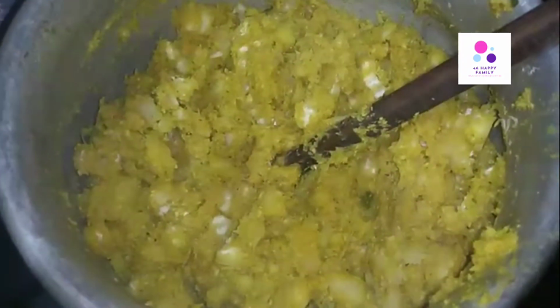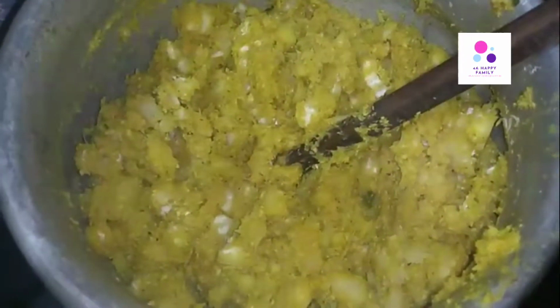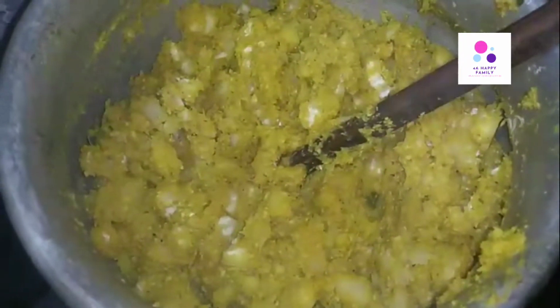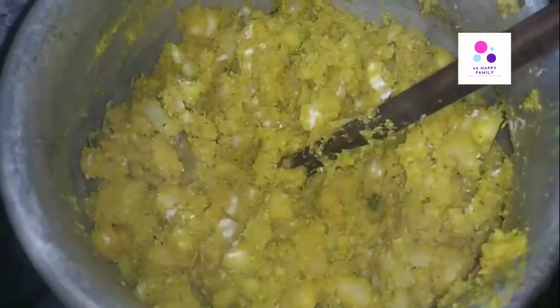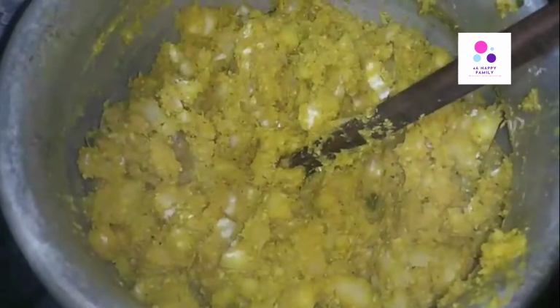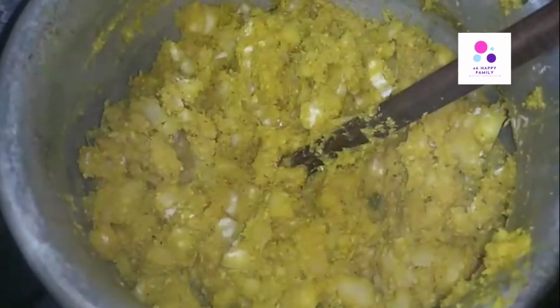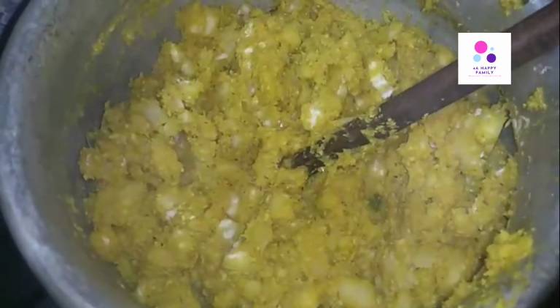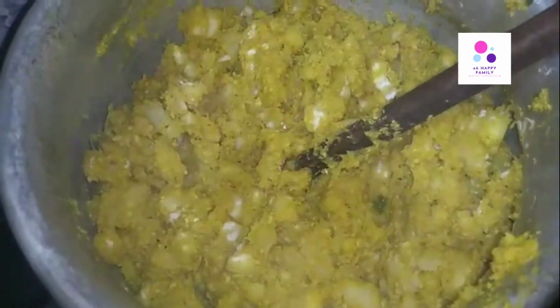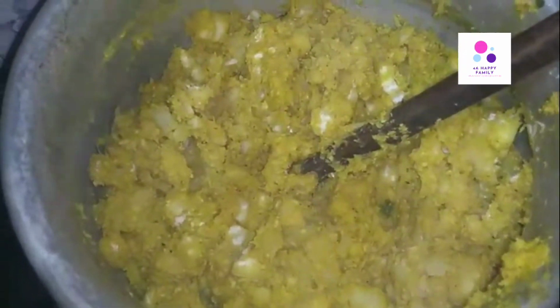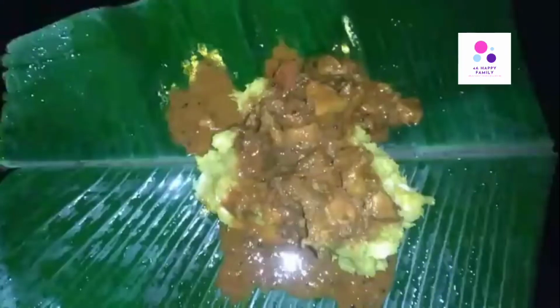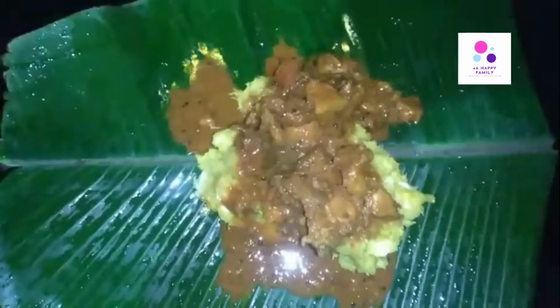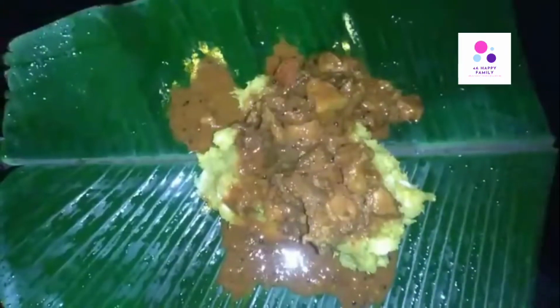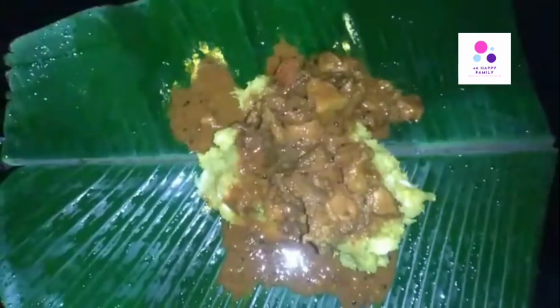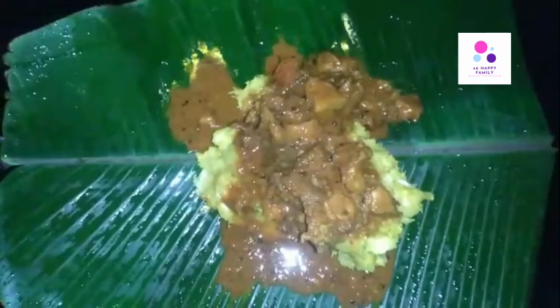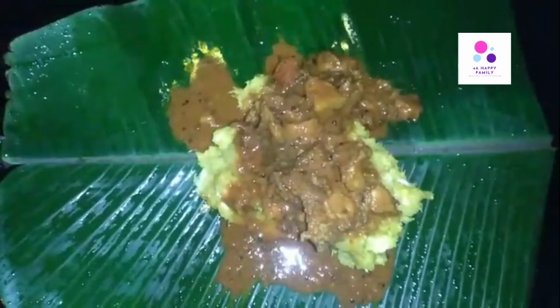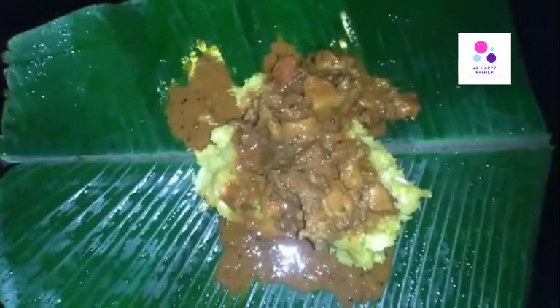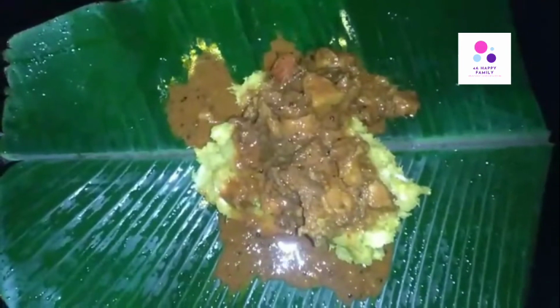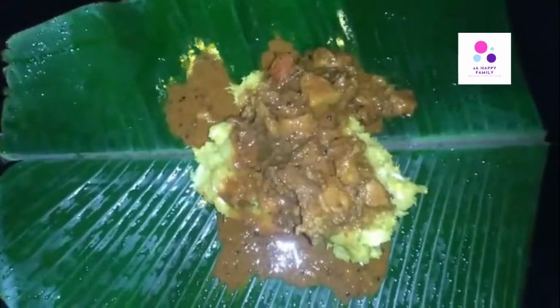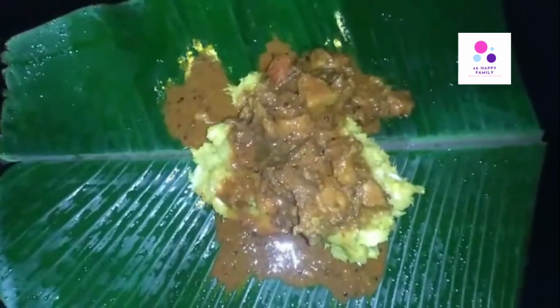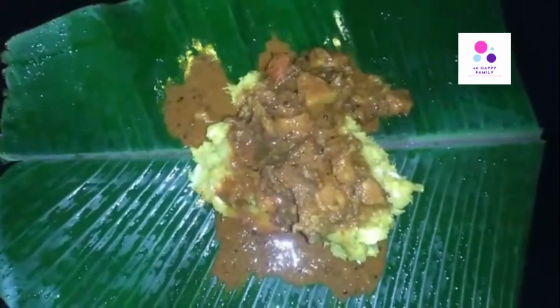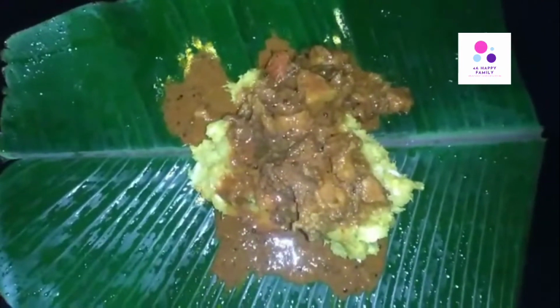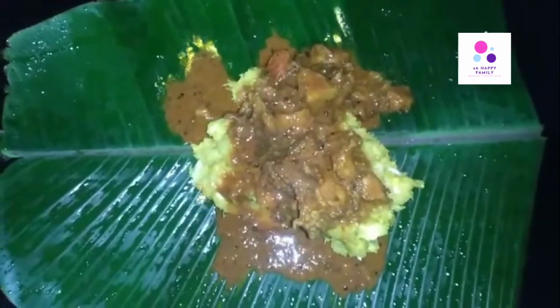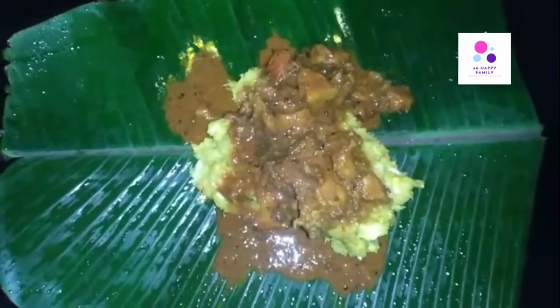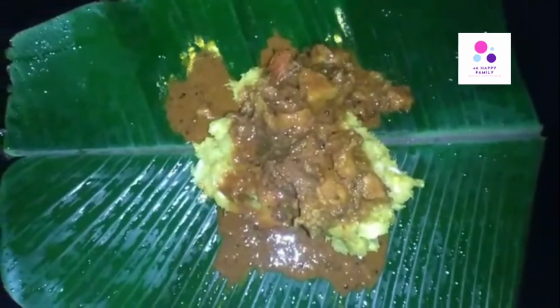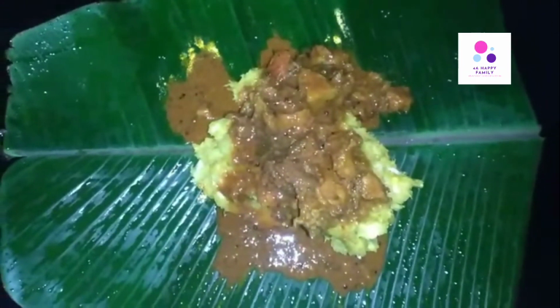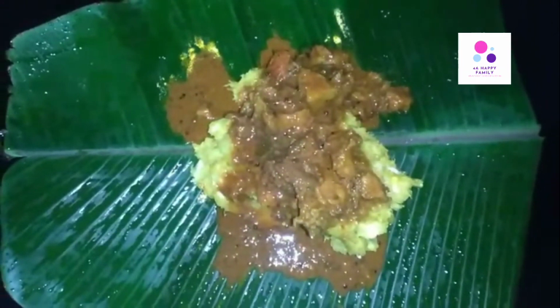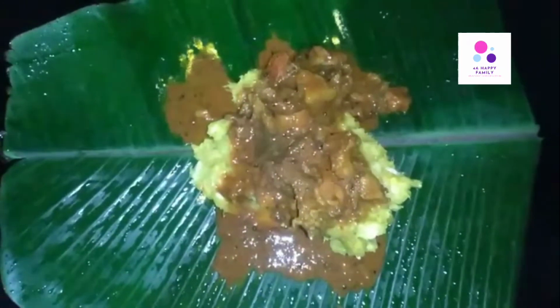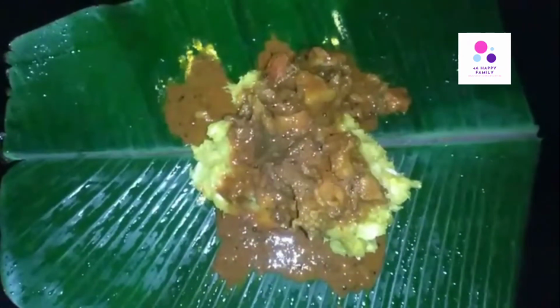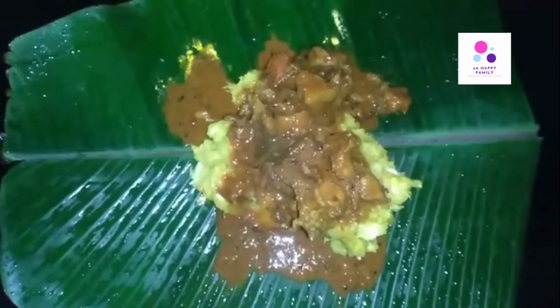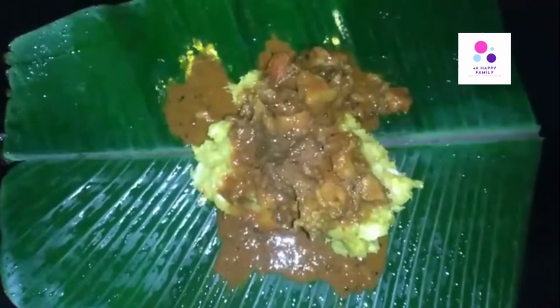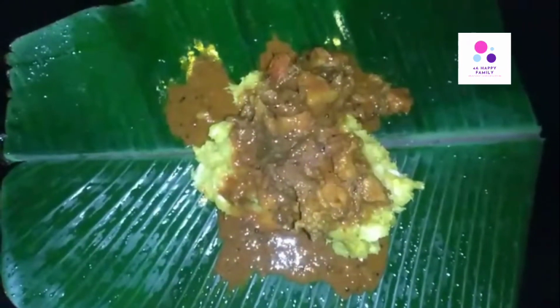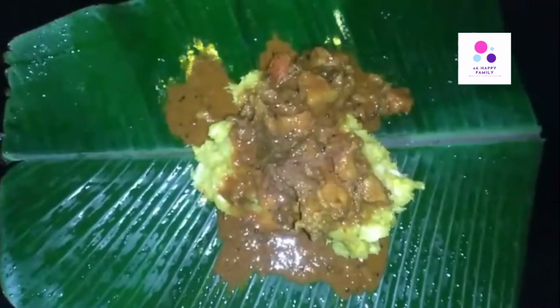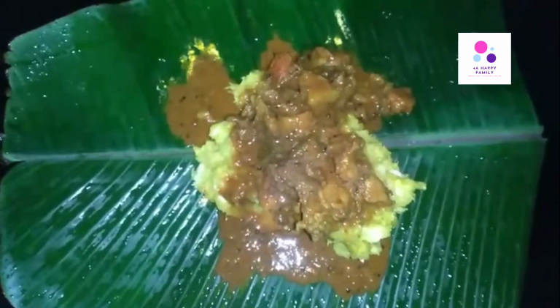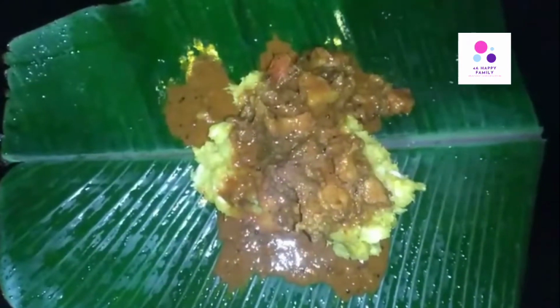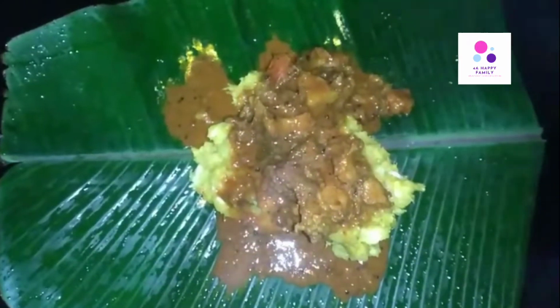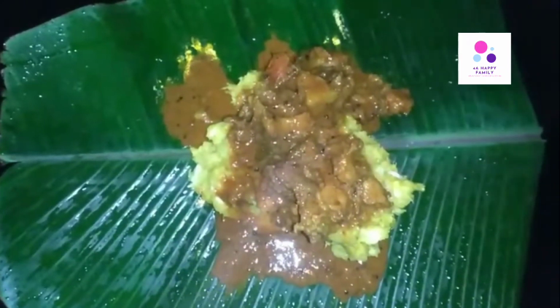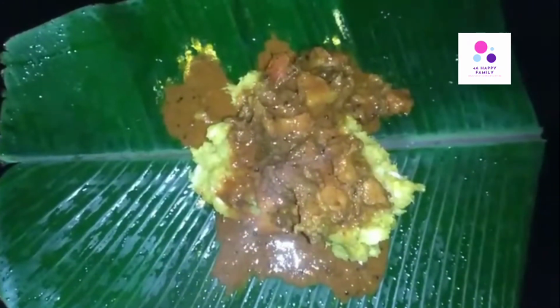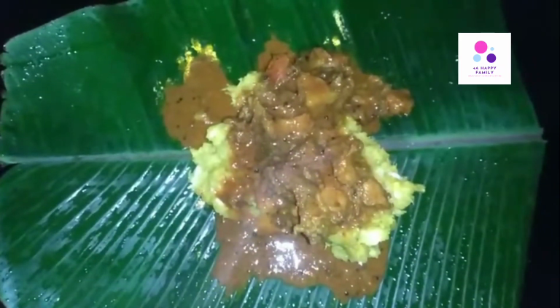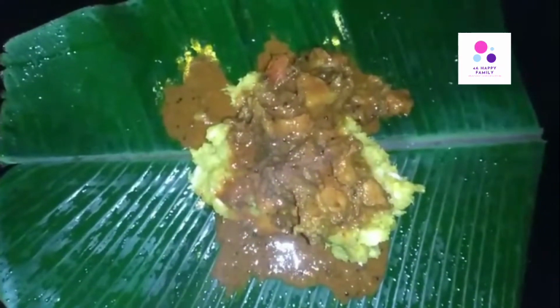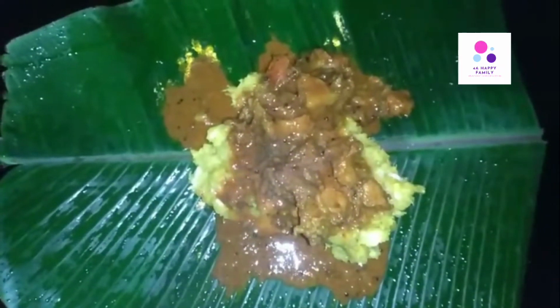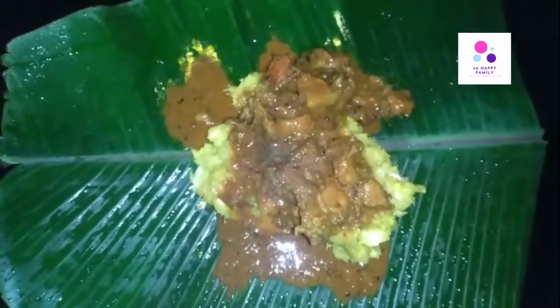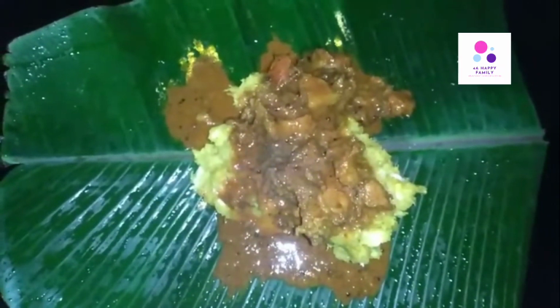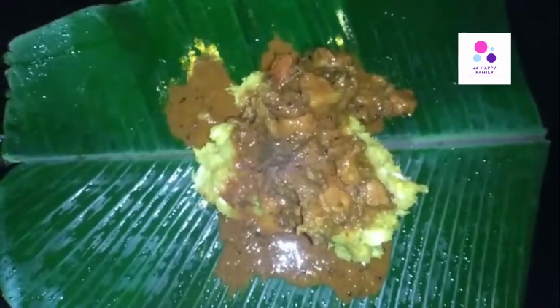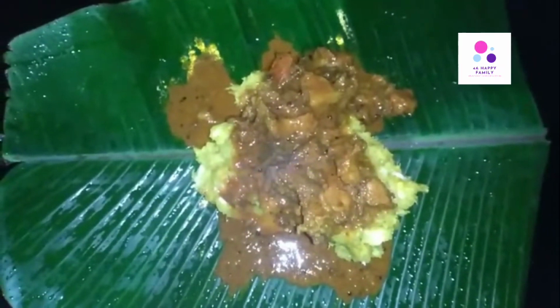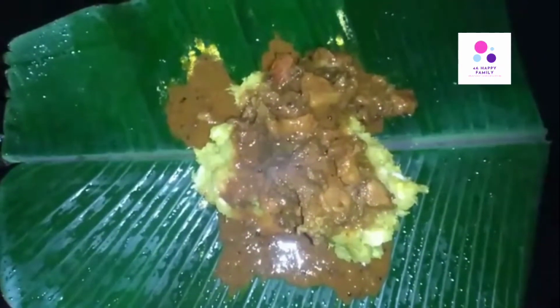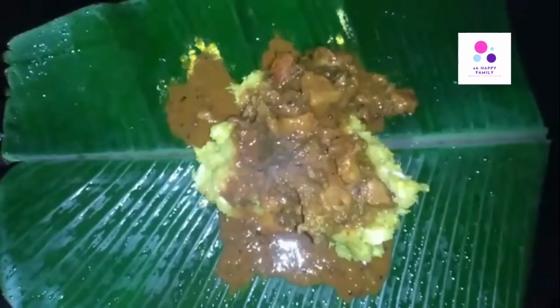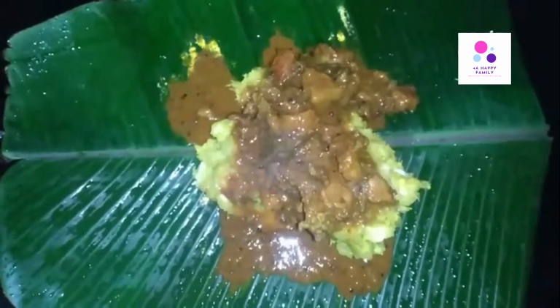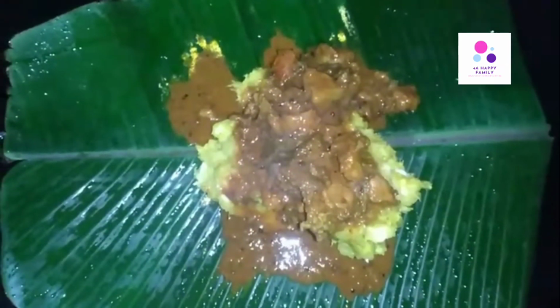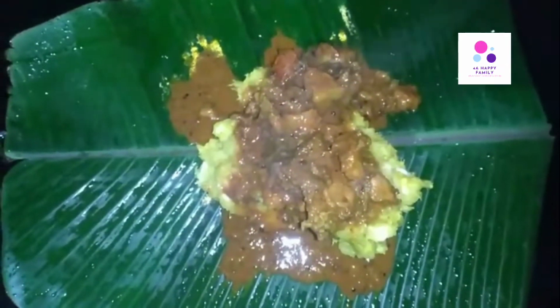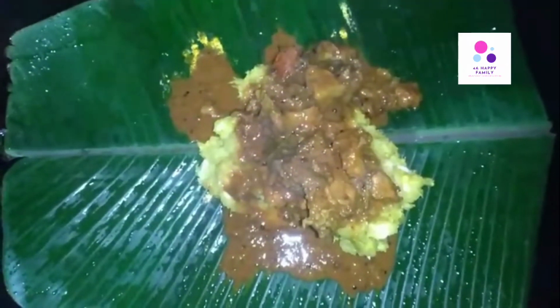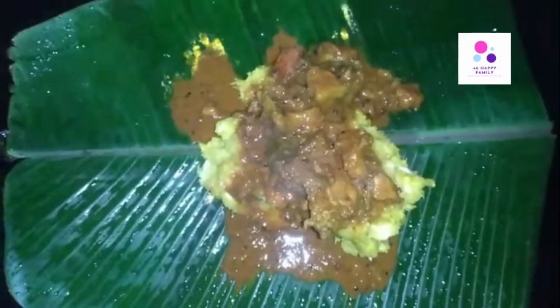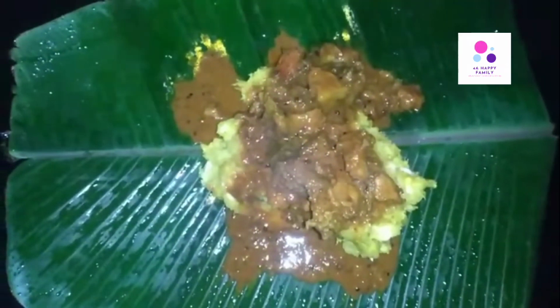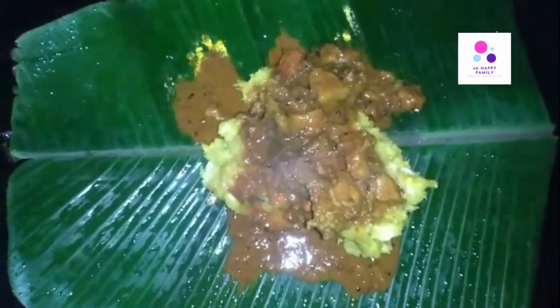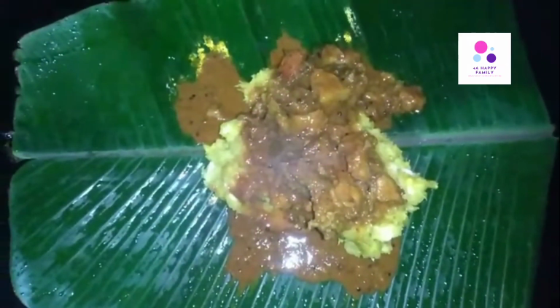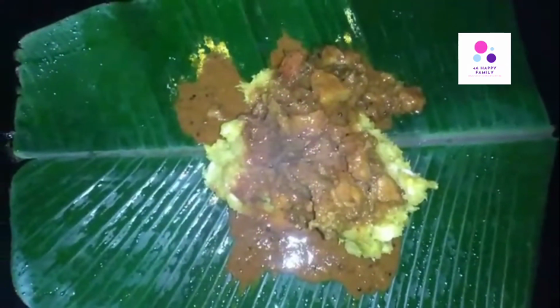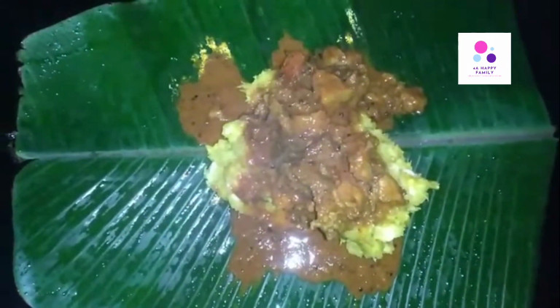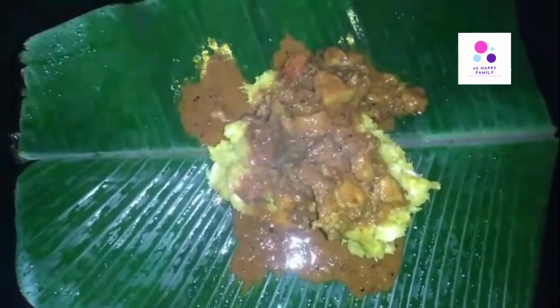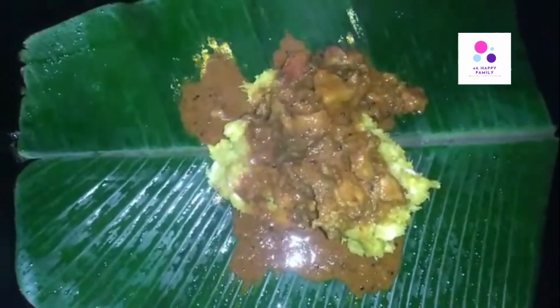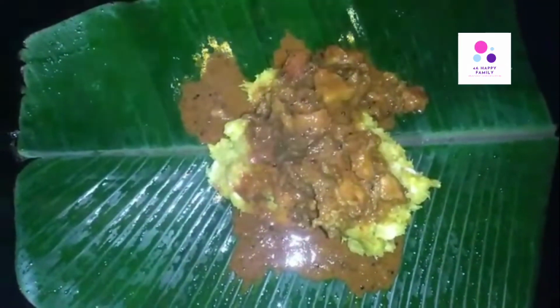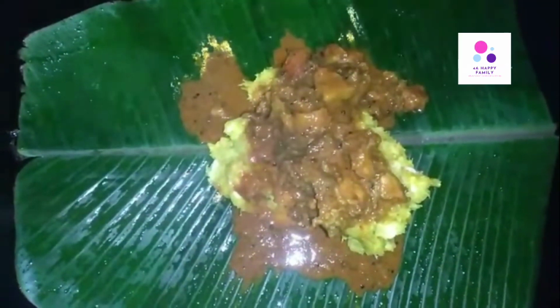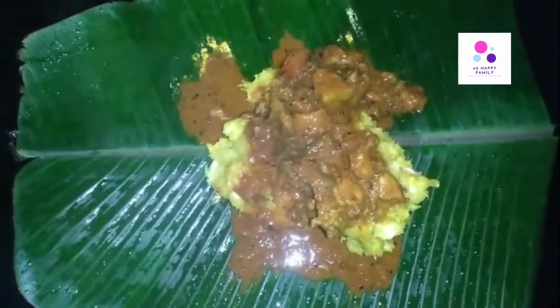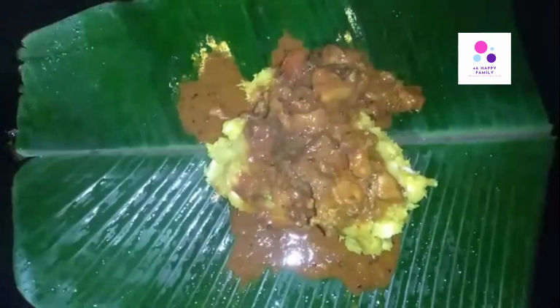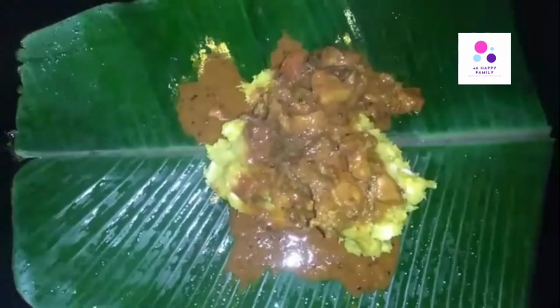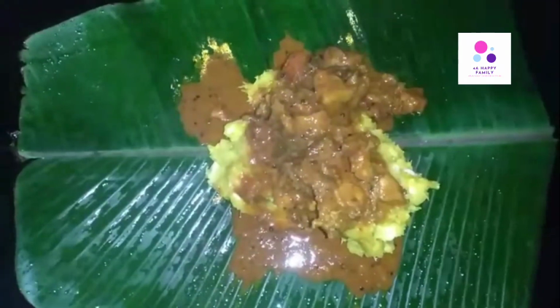Let's get started with the kappa pork. We have a good taste of this mix.